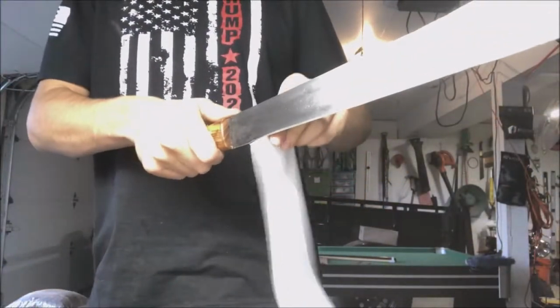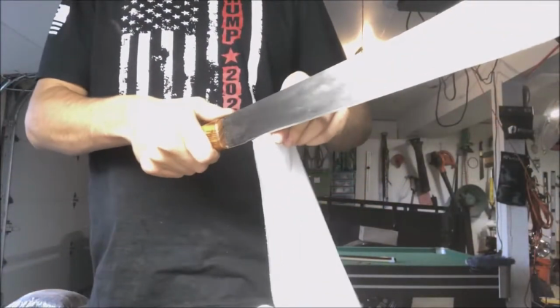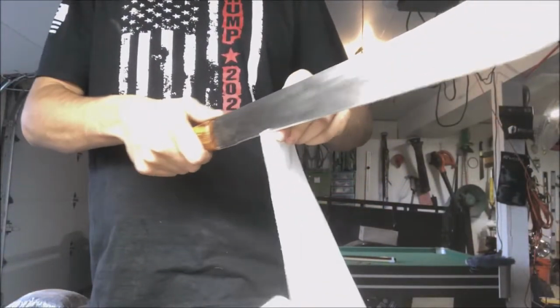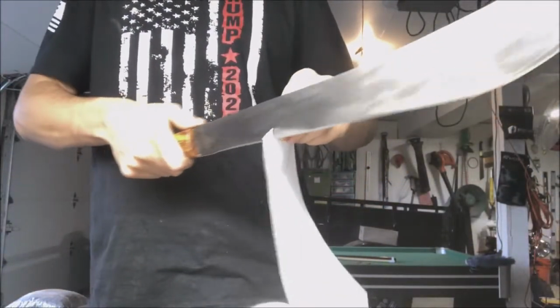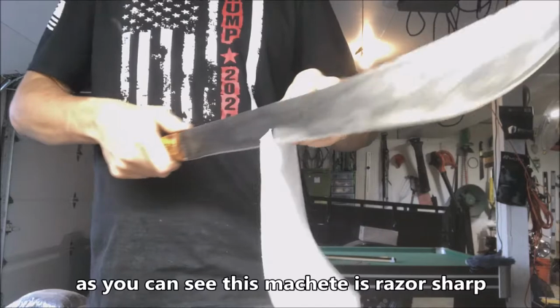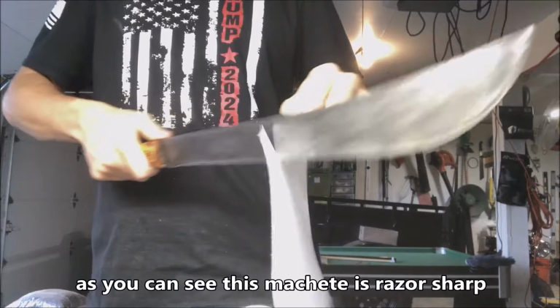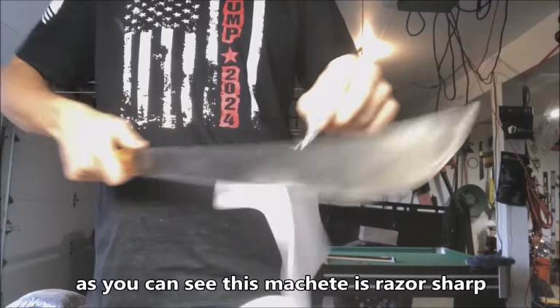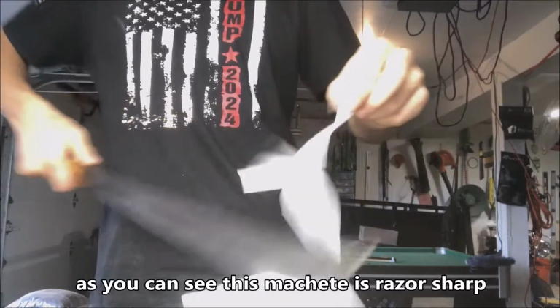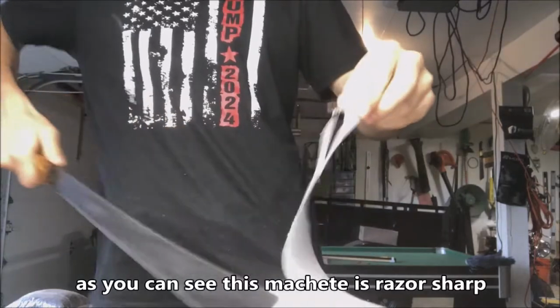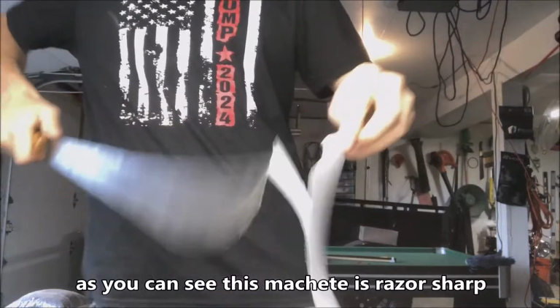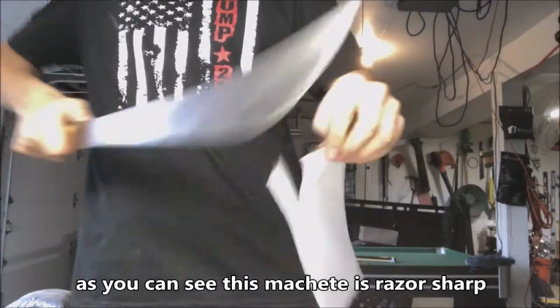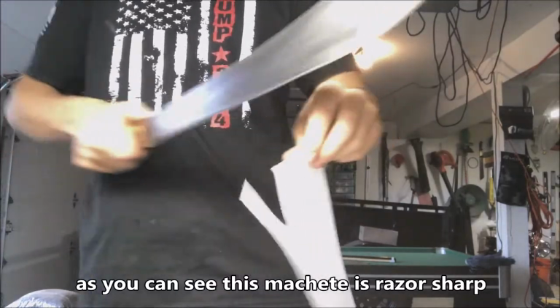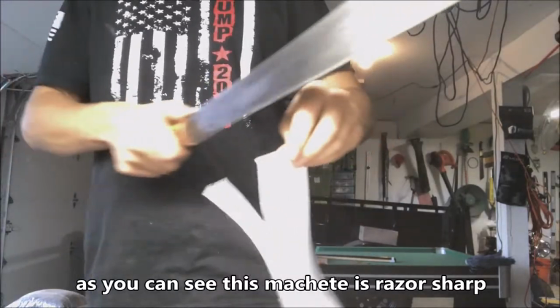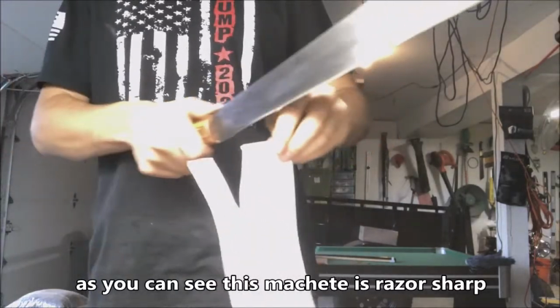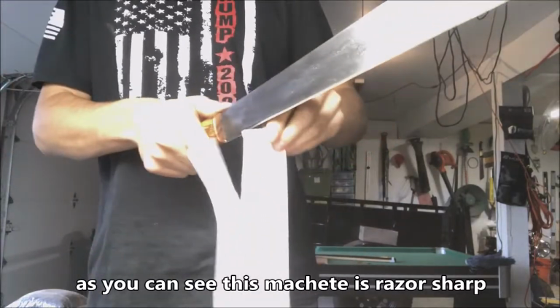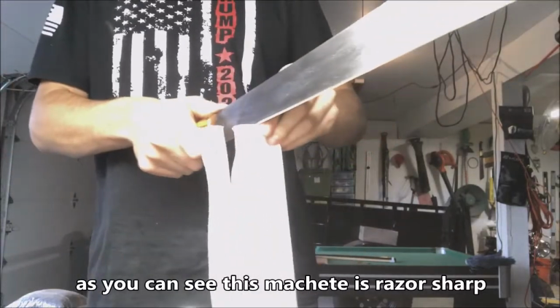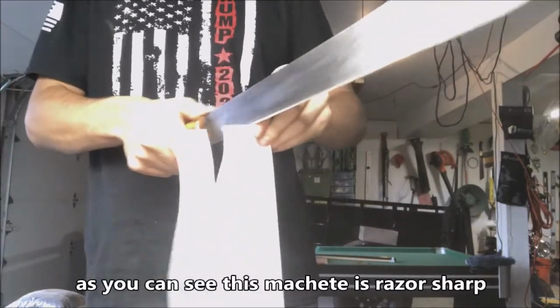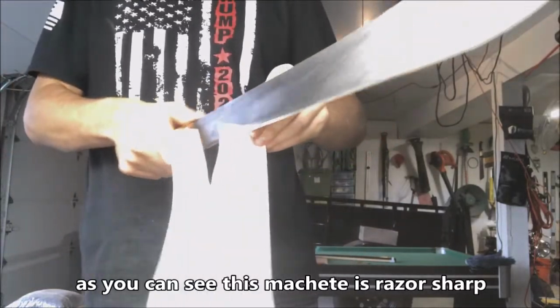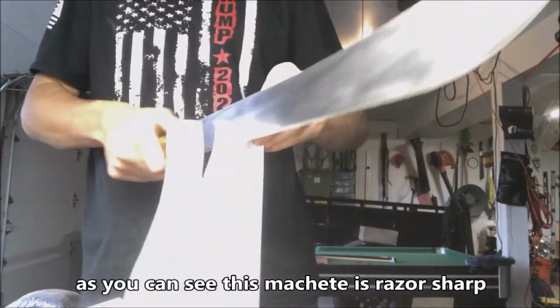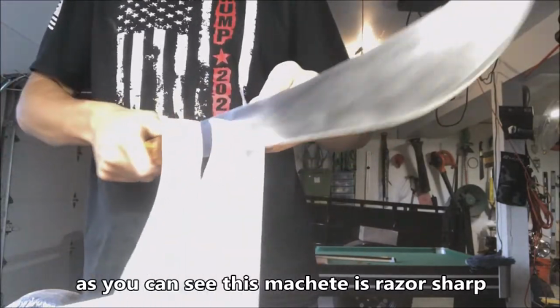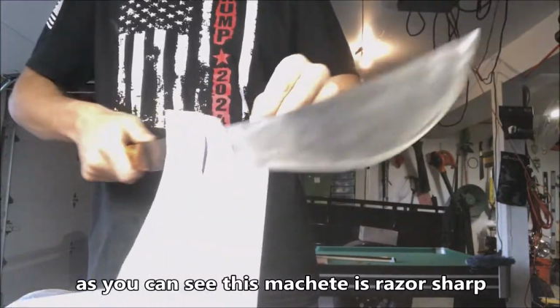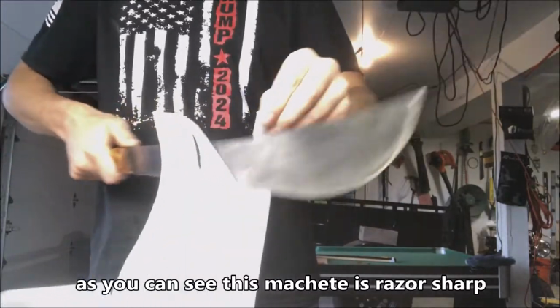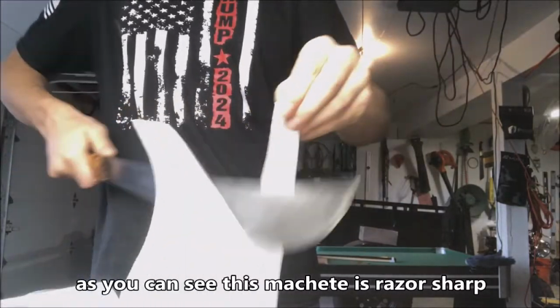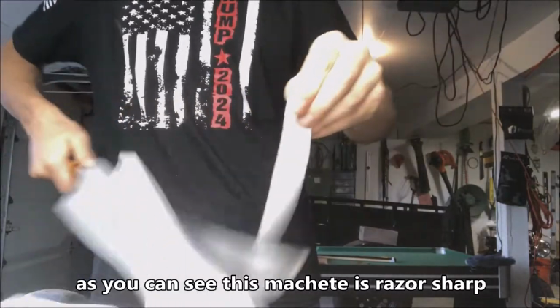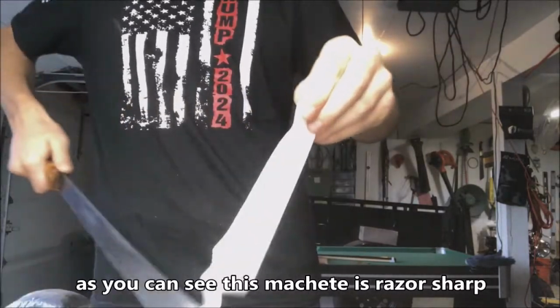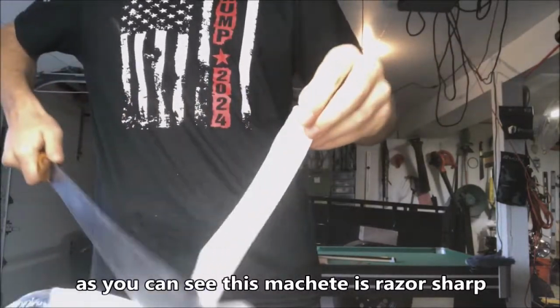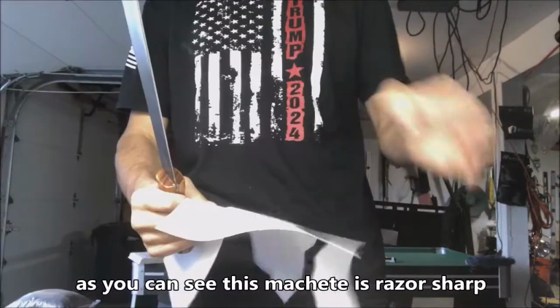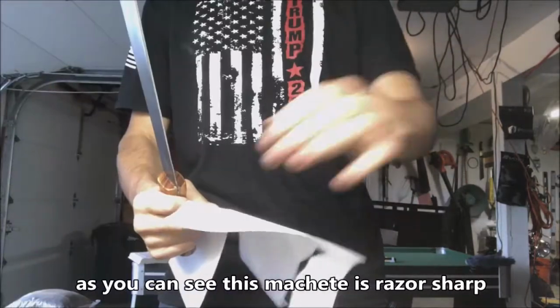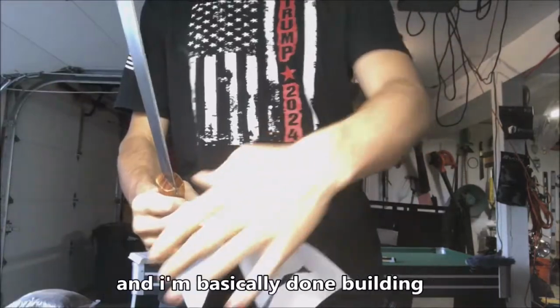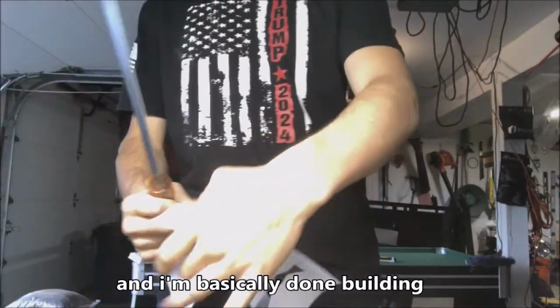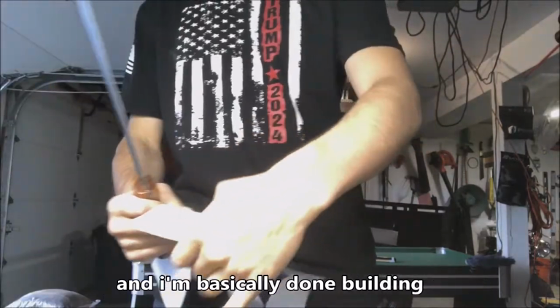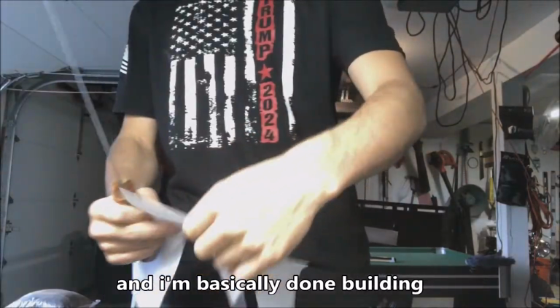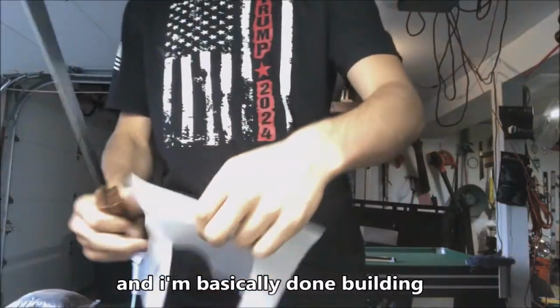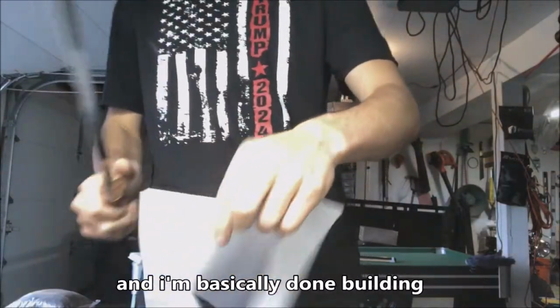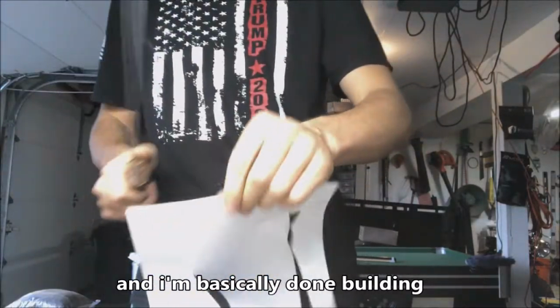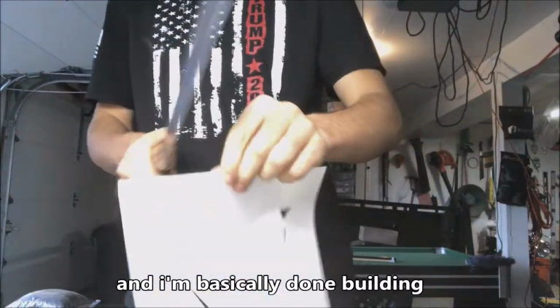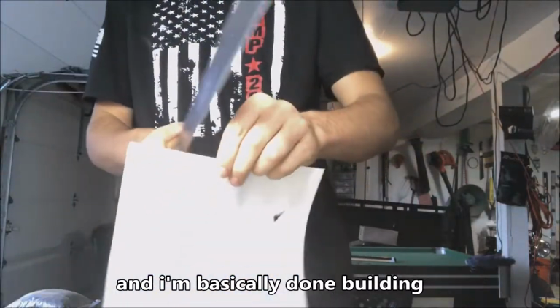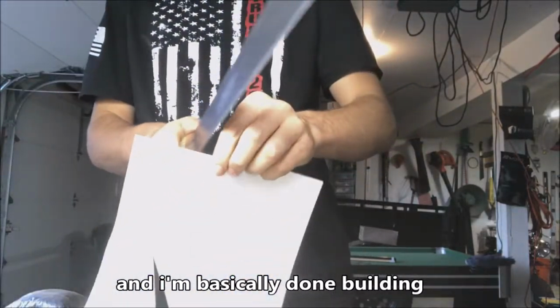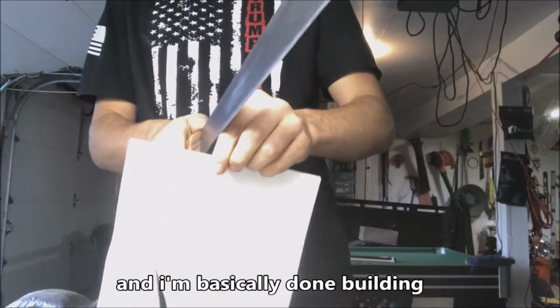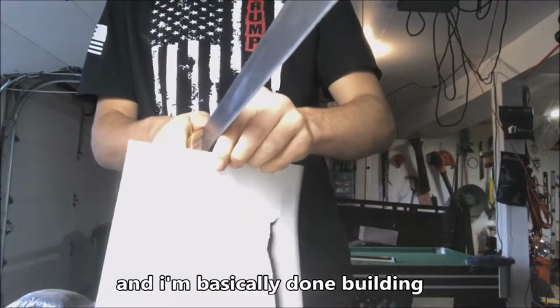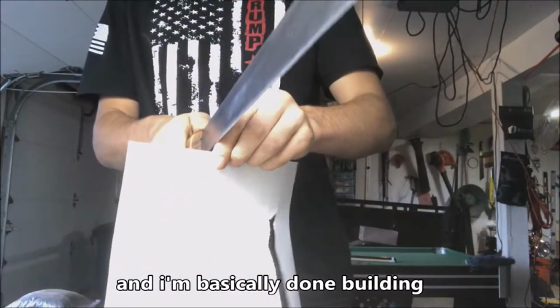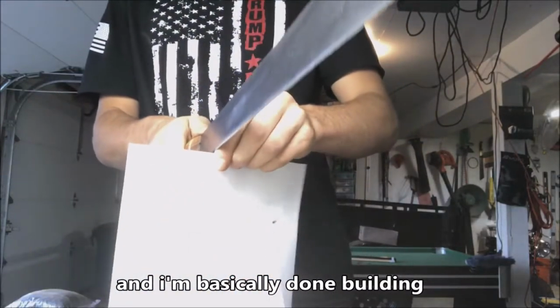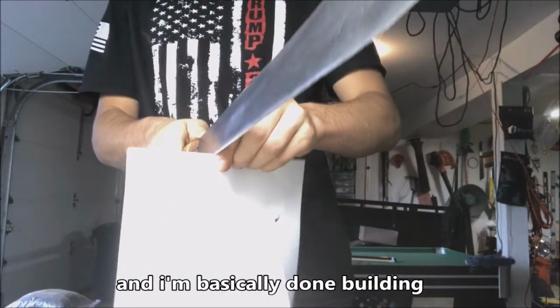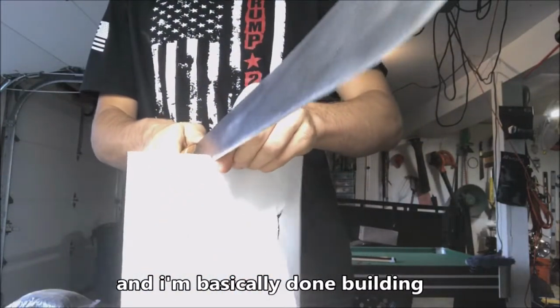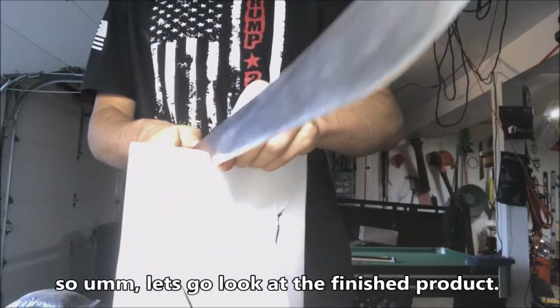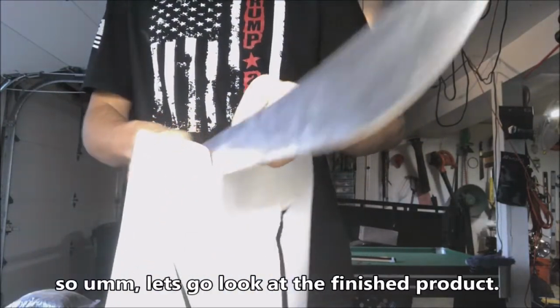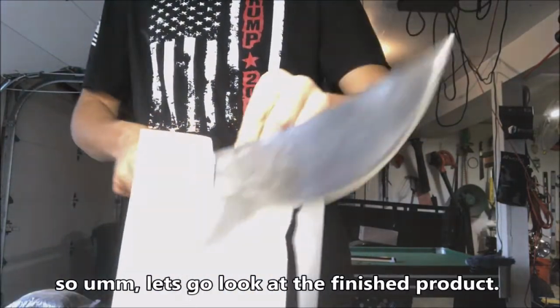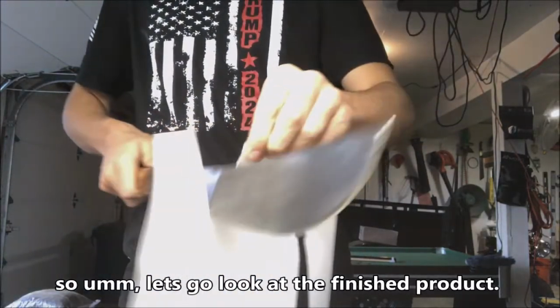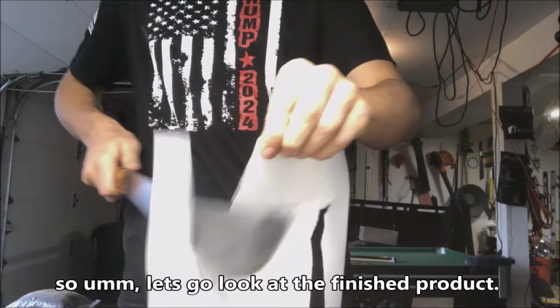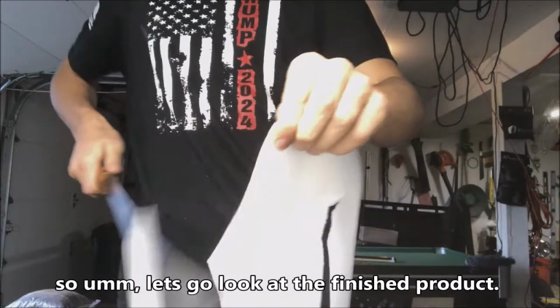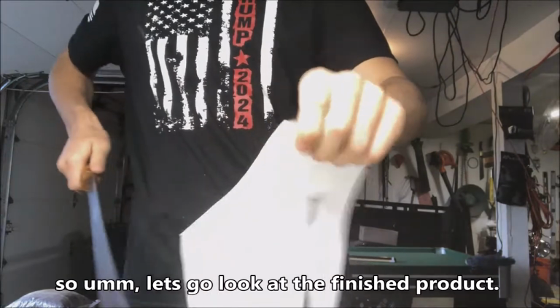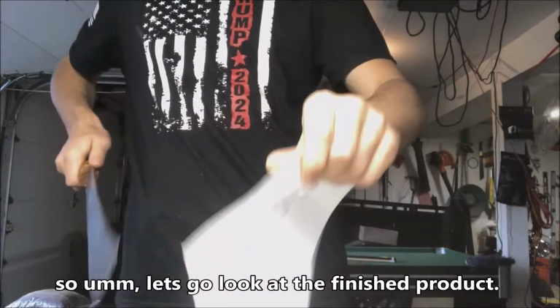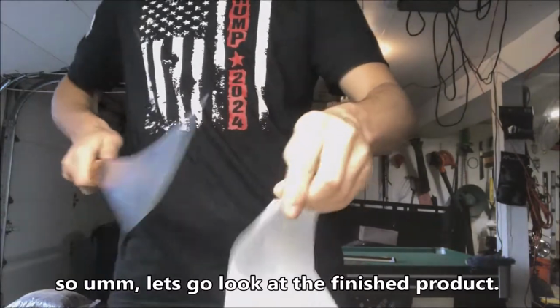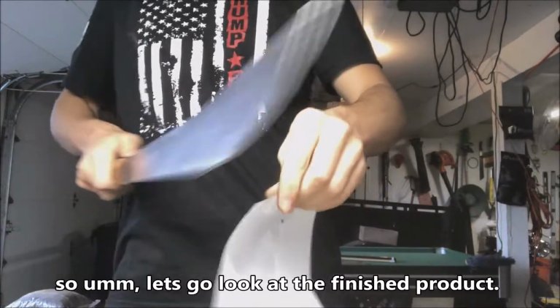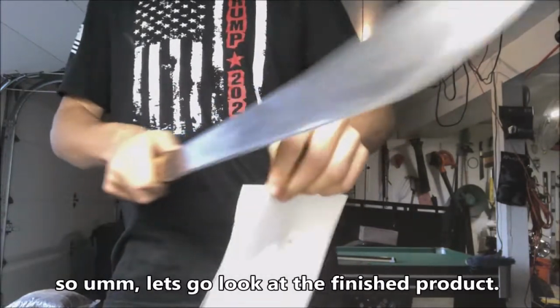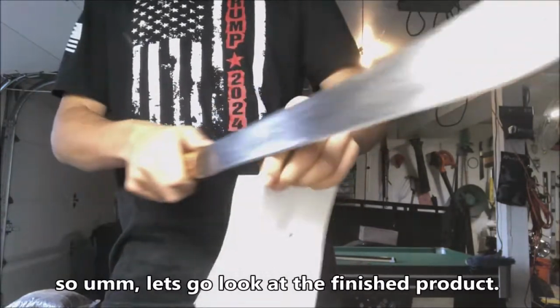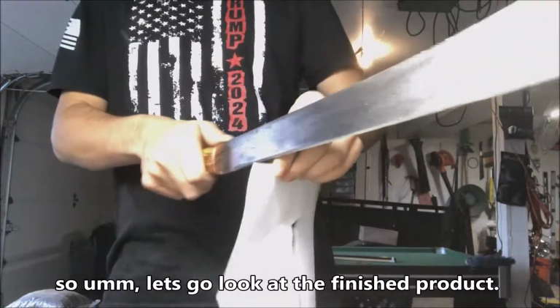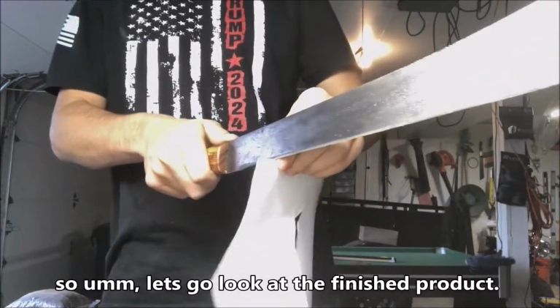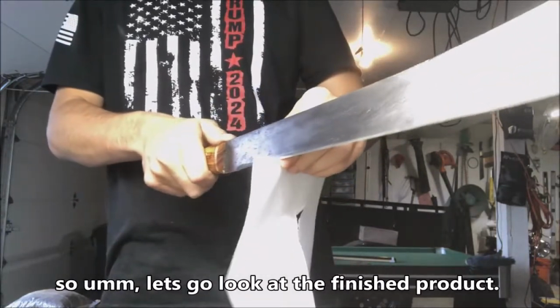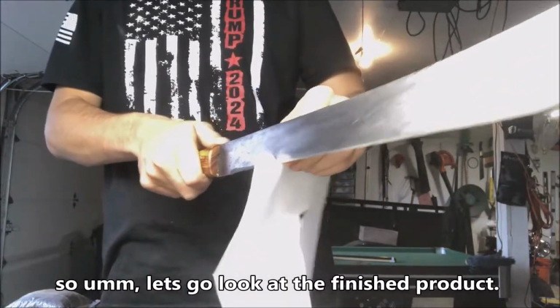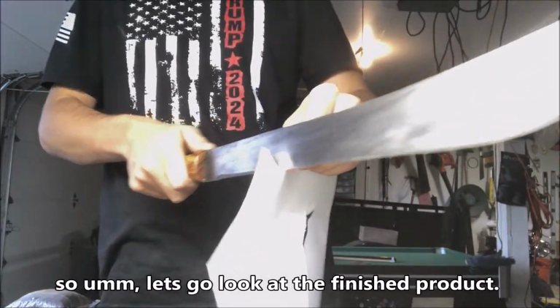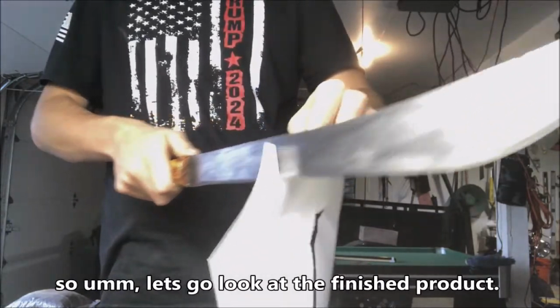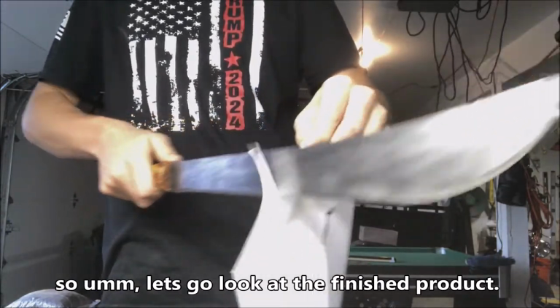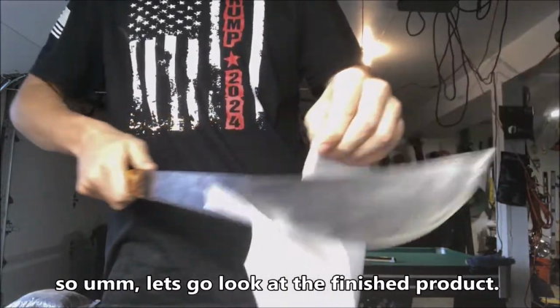As you can see, this machete is razor sharp and I'm basically done building. Let's go look at the finished product.